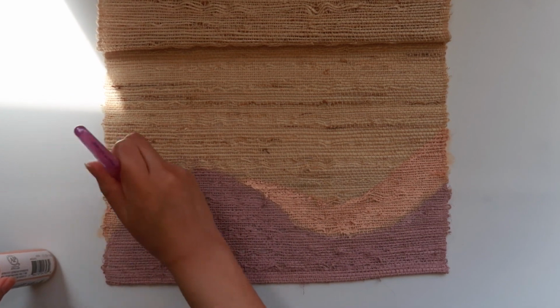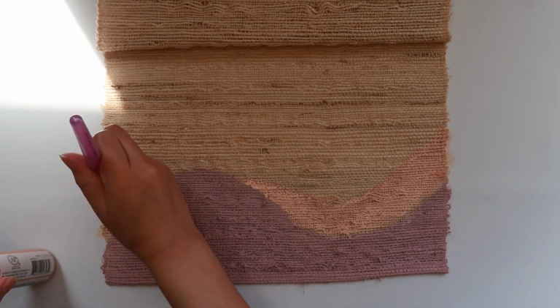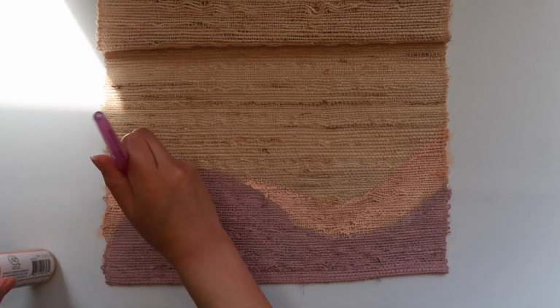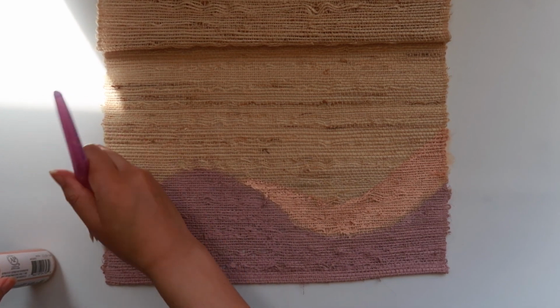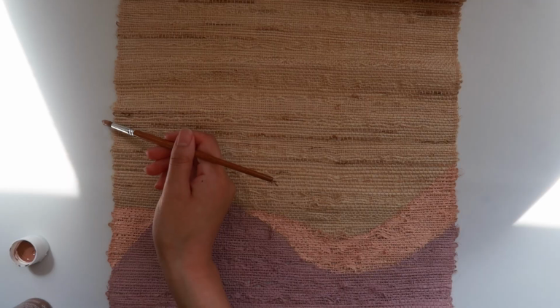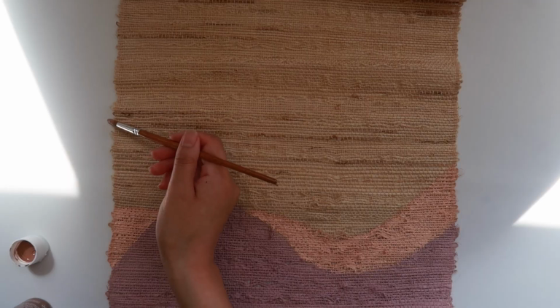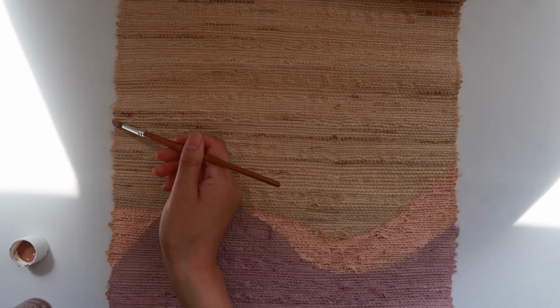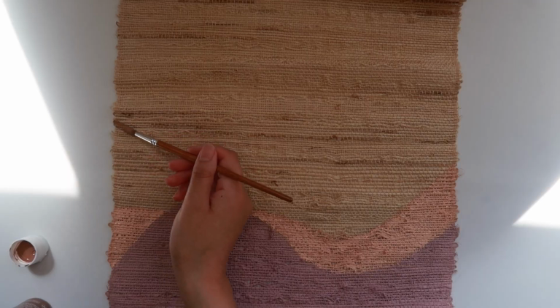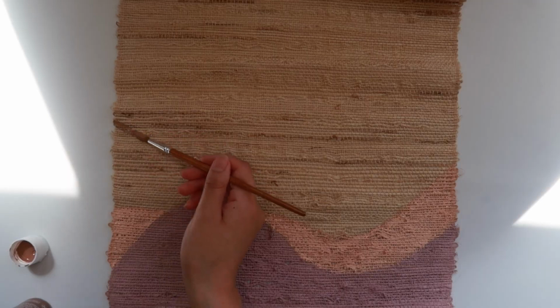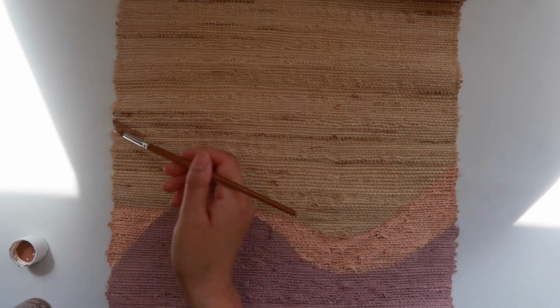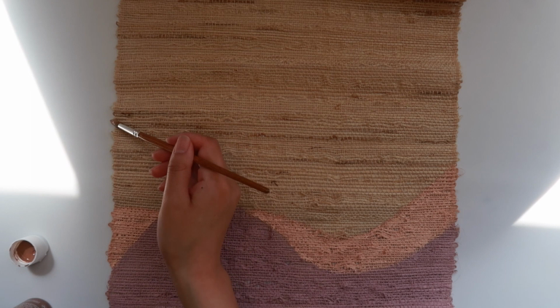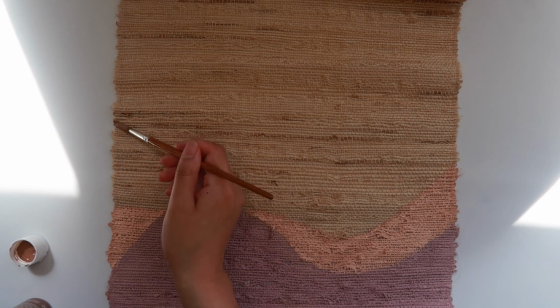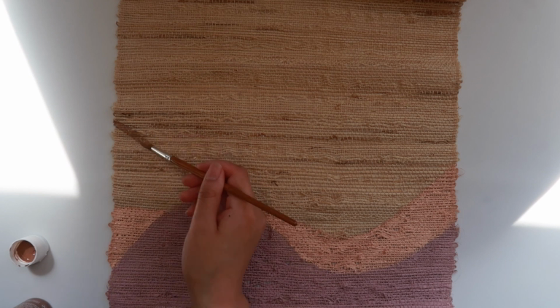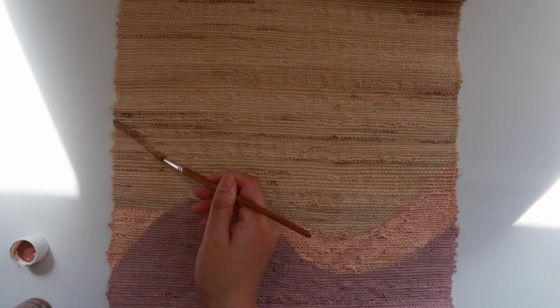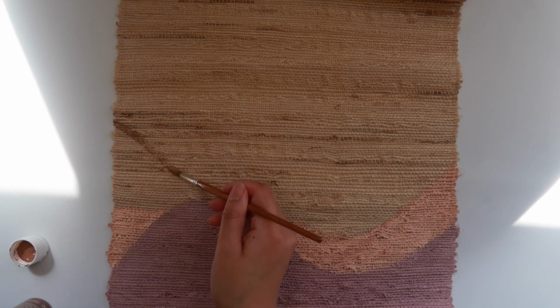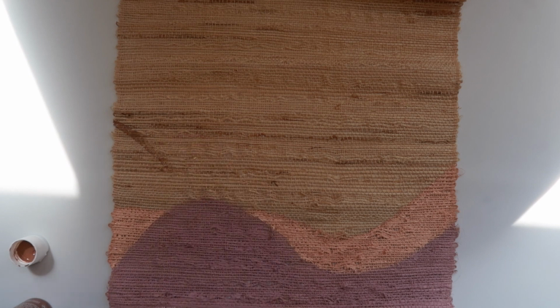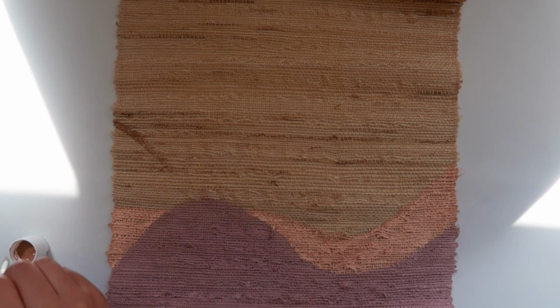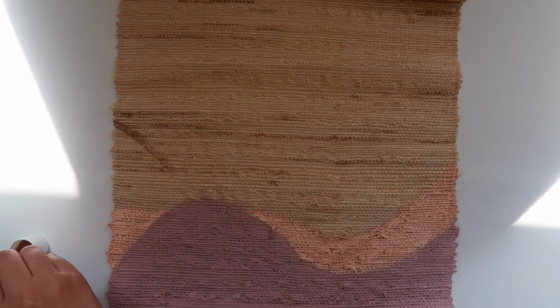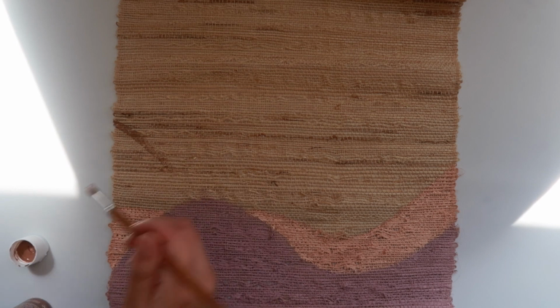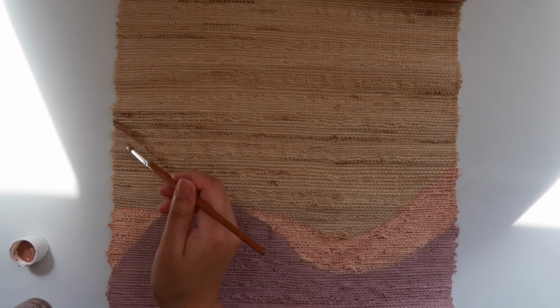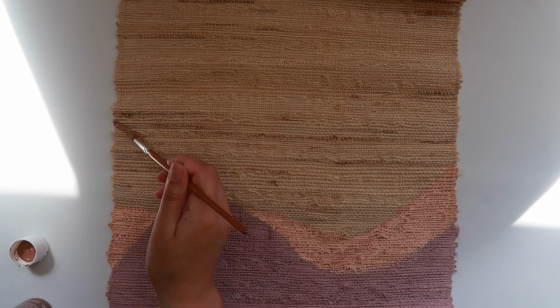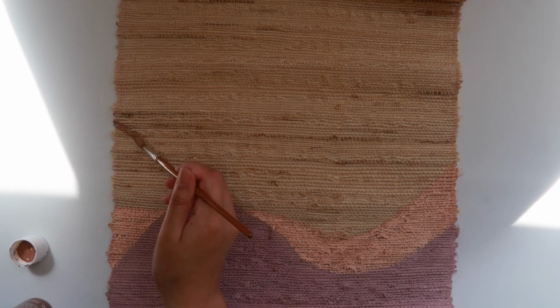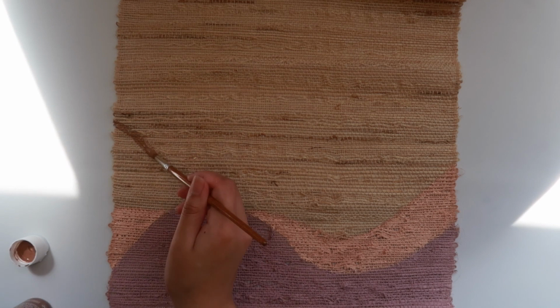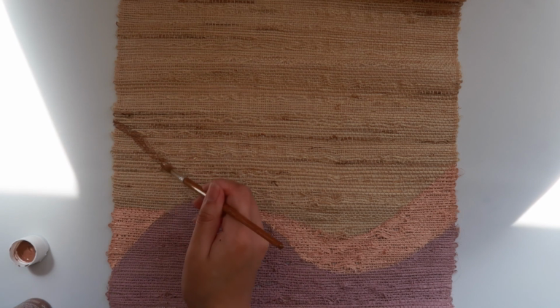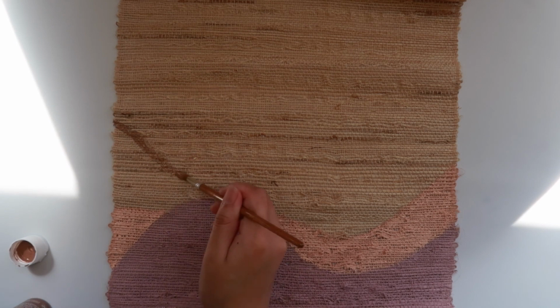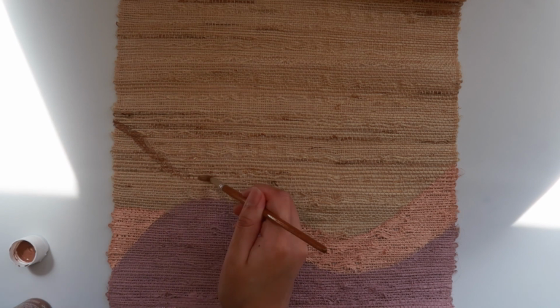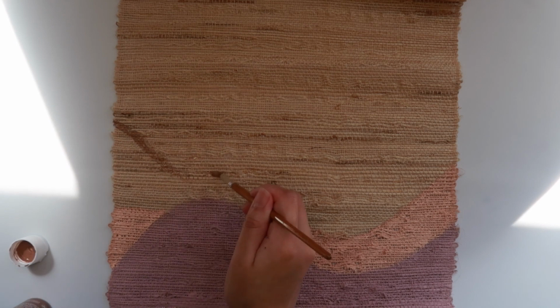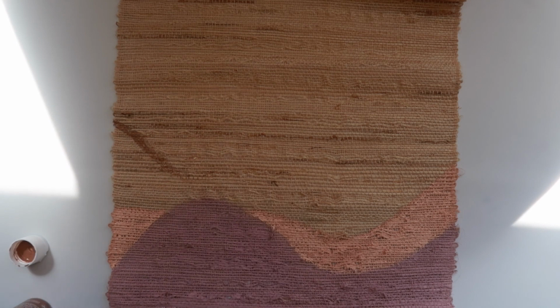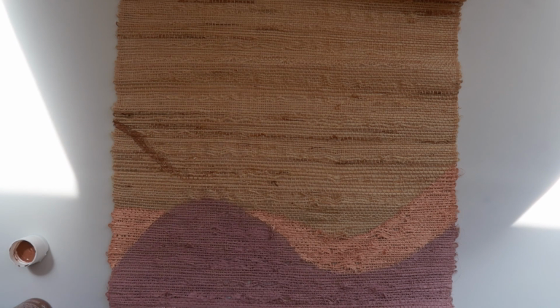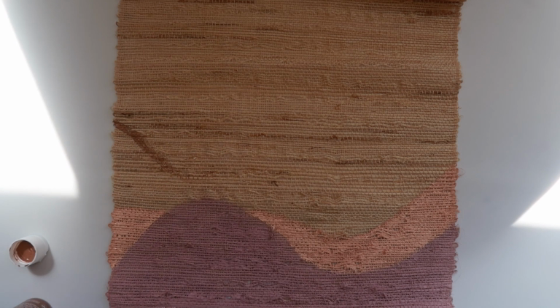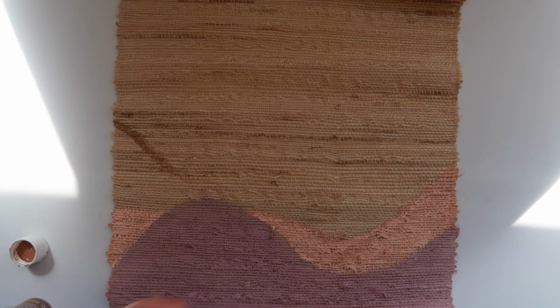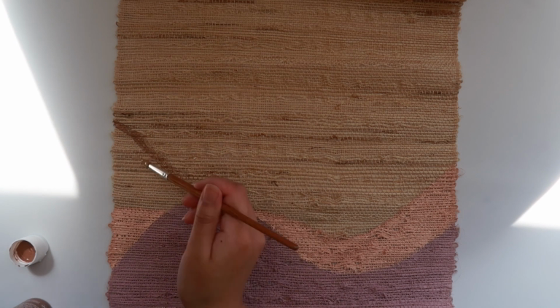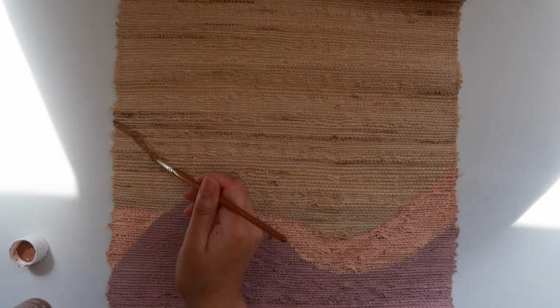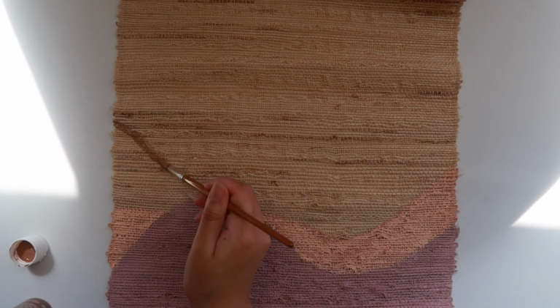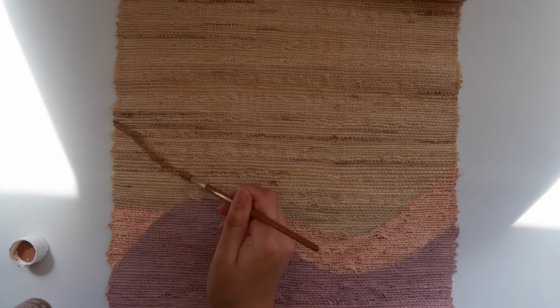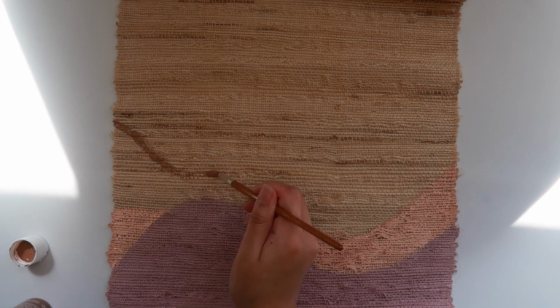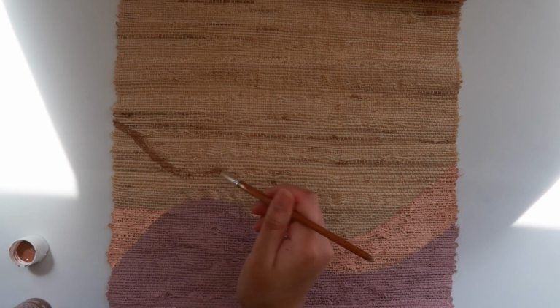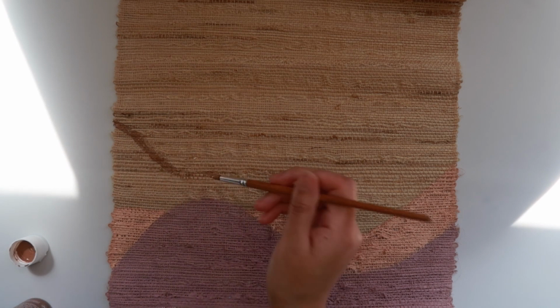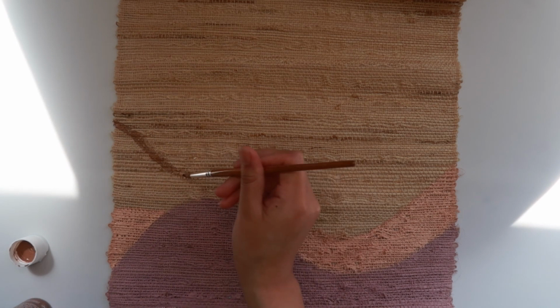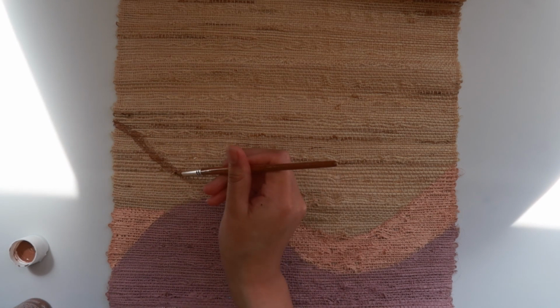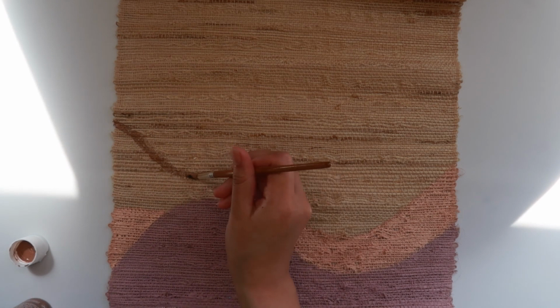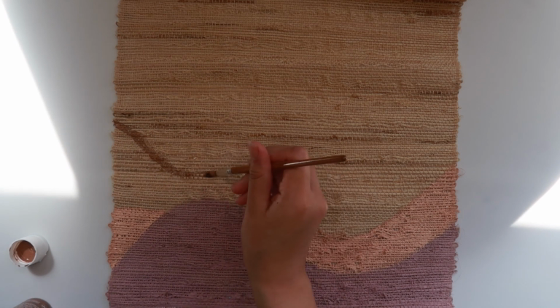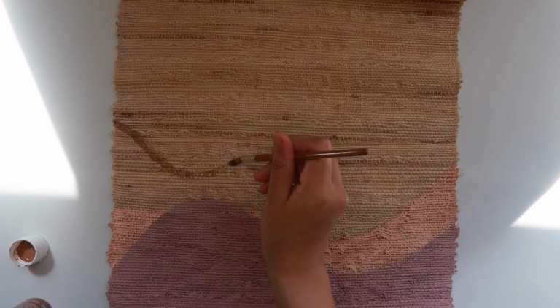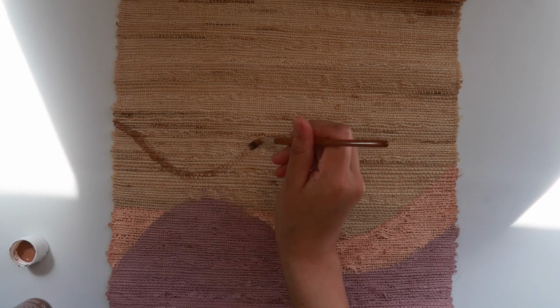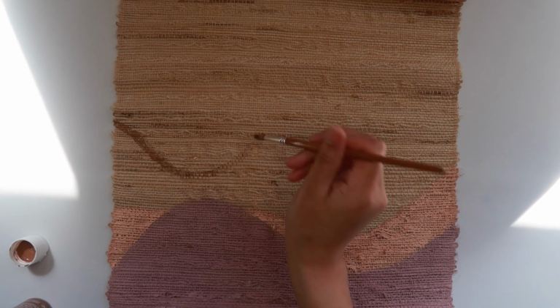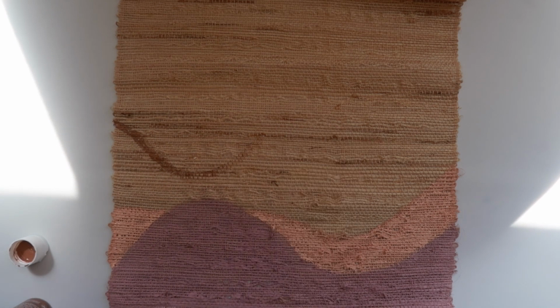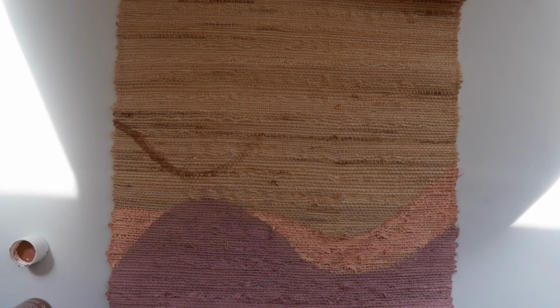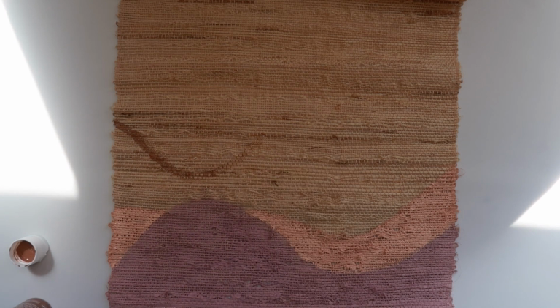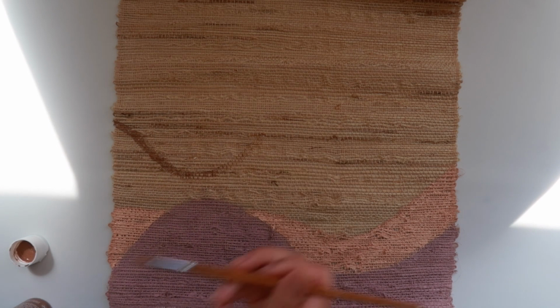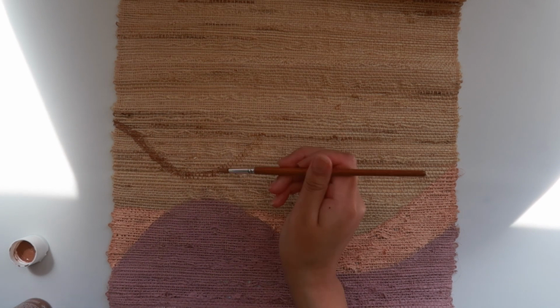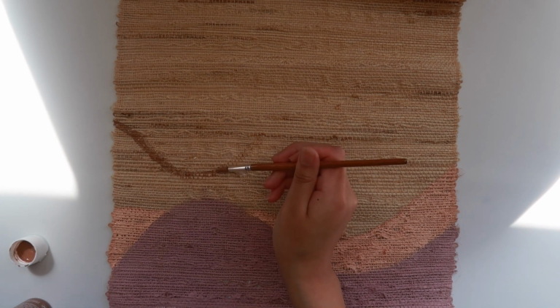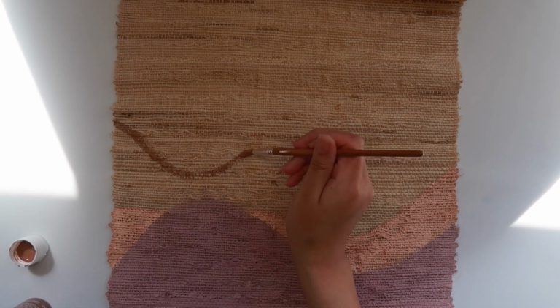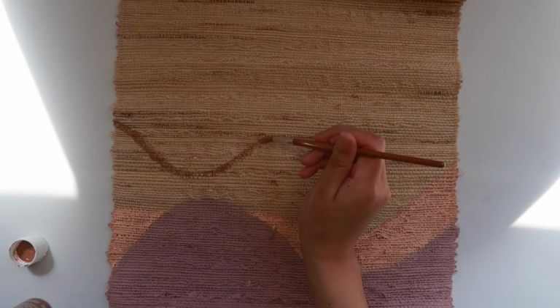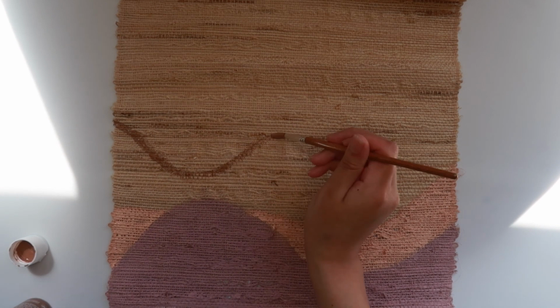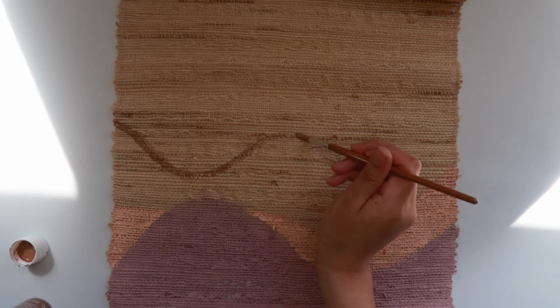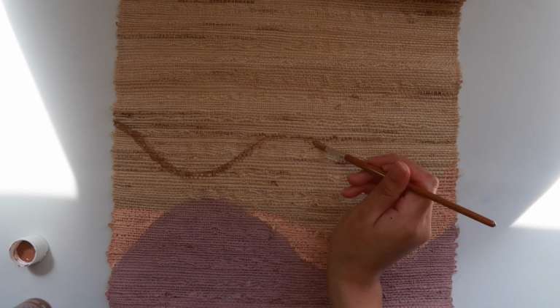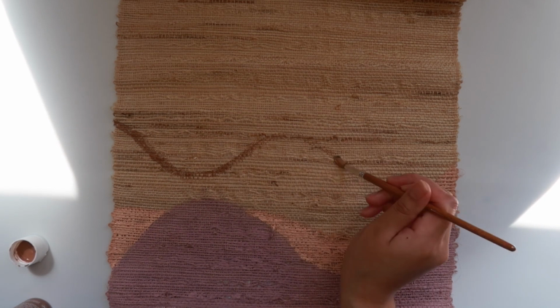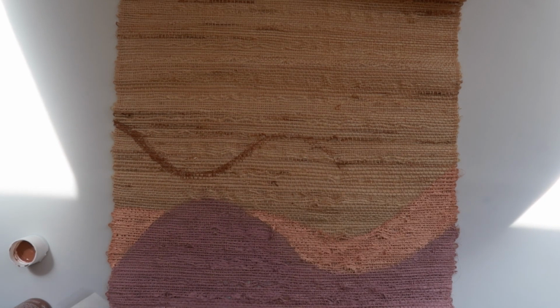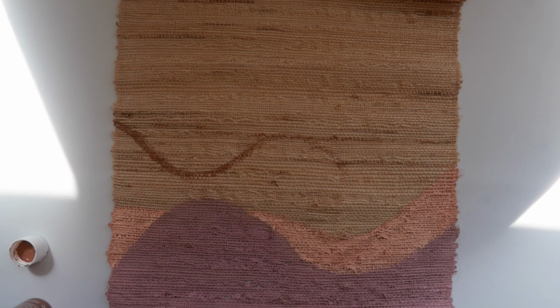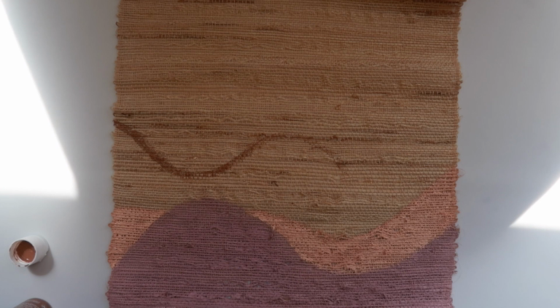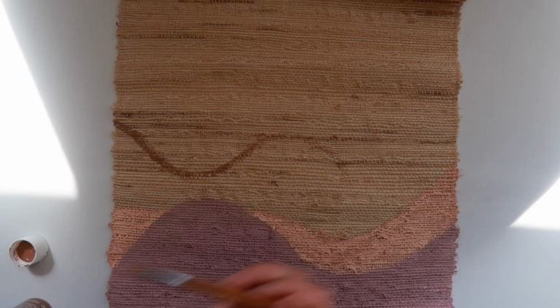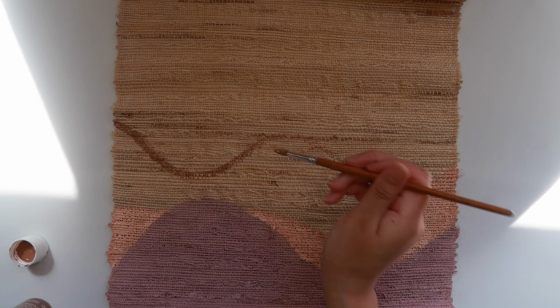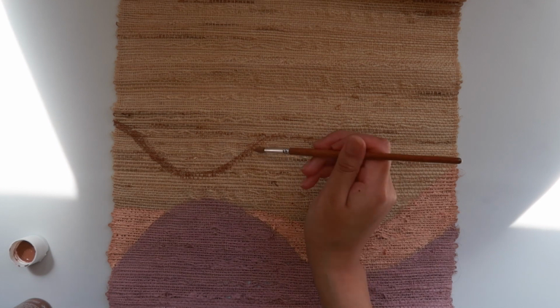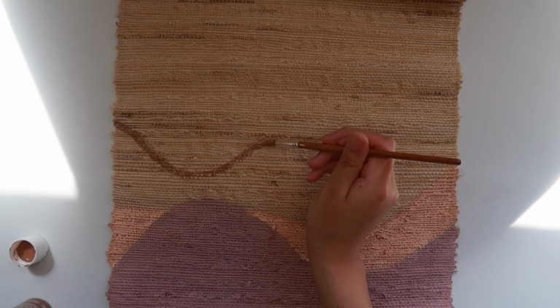I only decided to go with three layers of hills, and for my third layer I just used a basic brown.